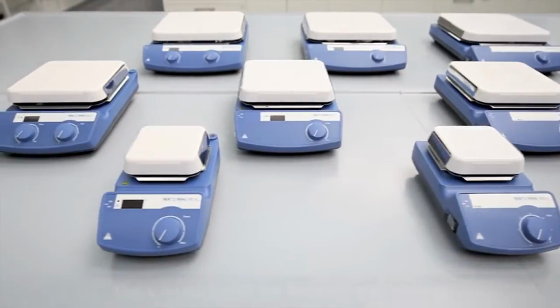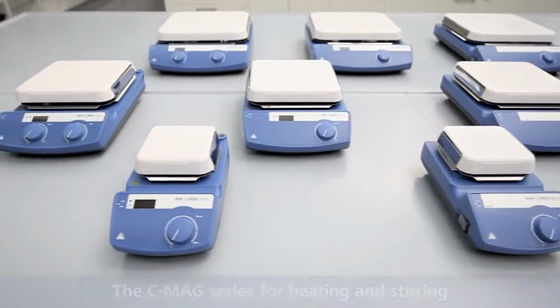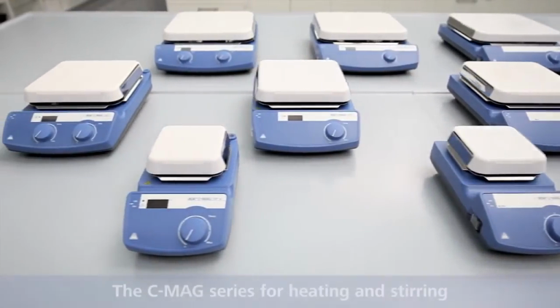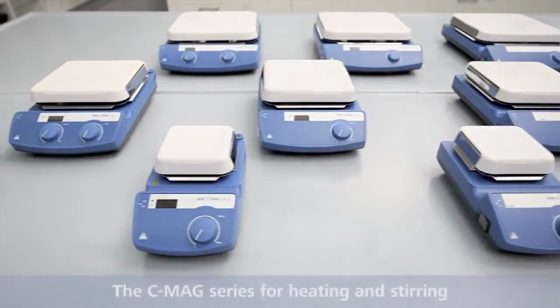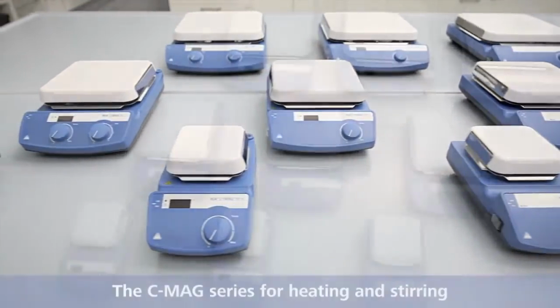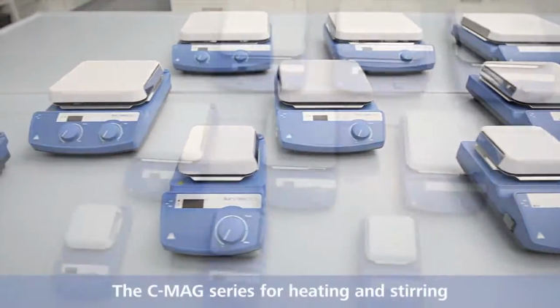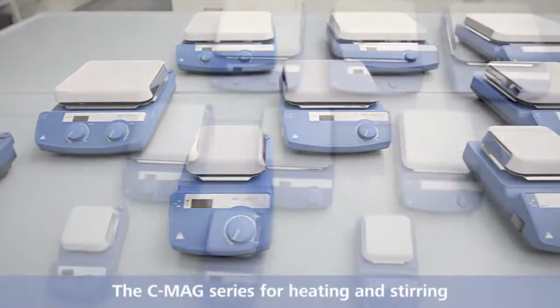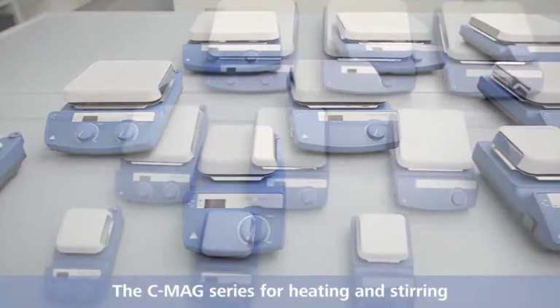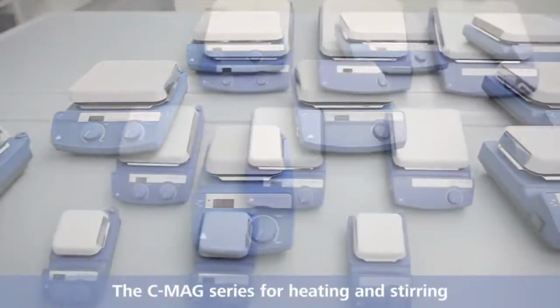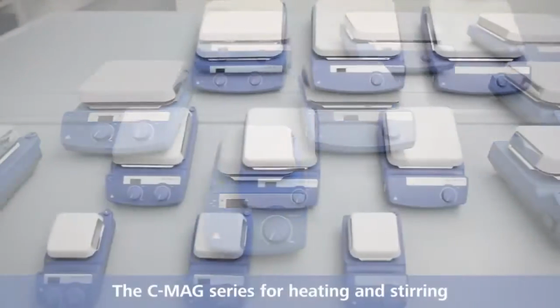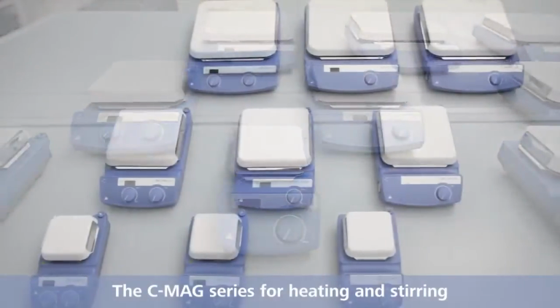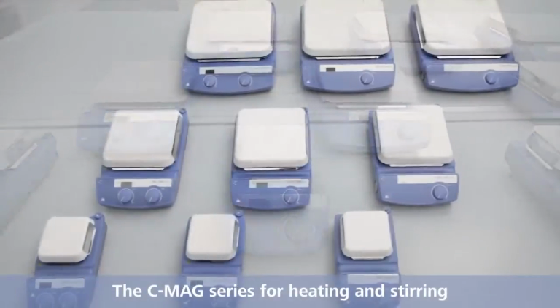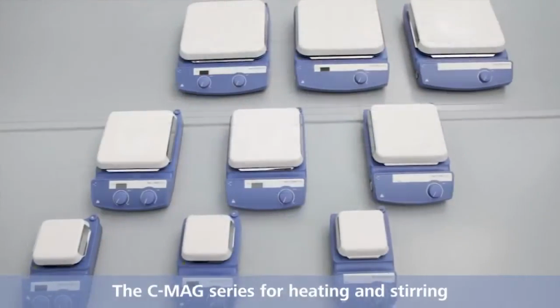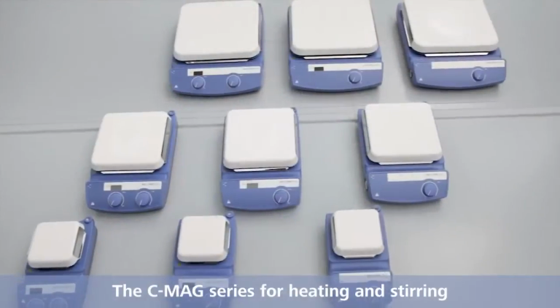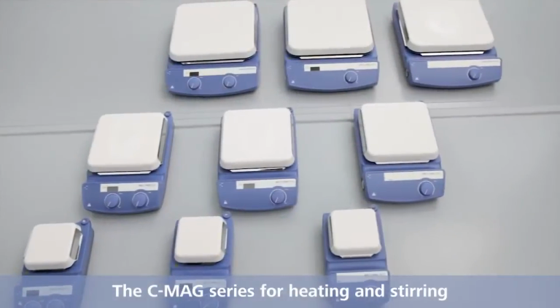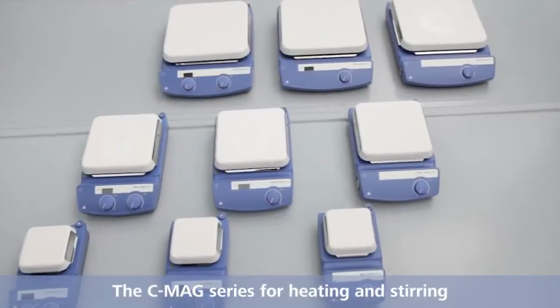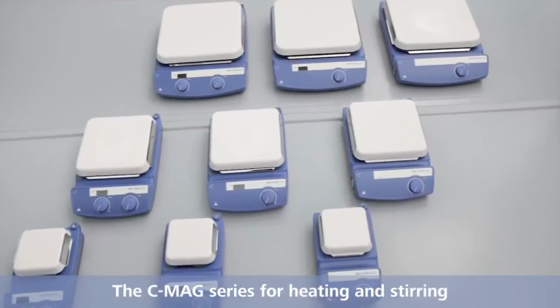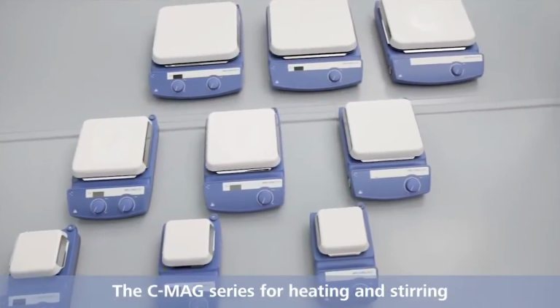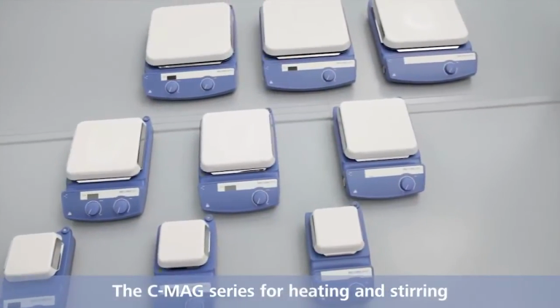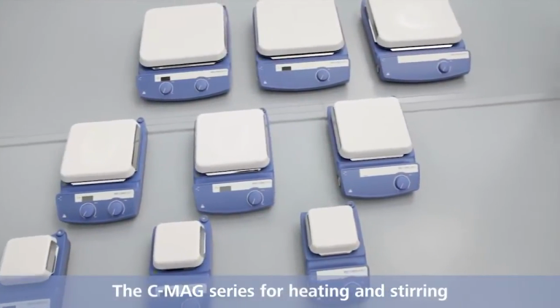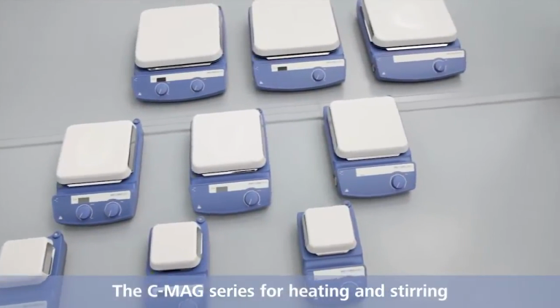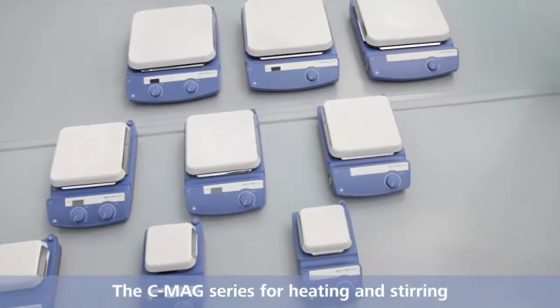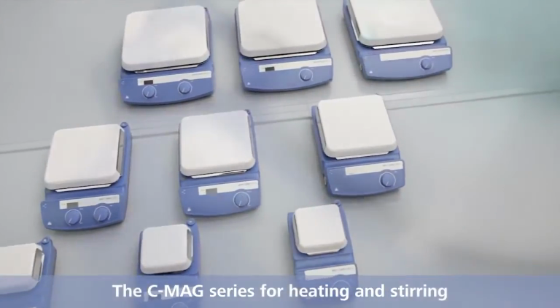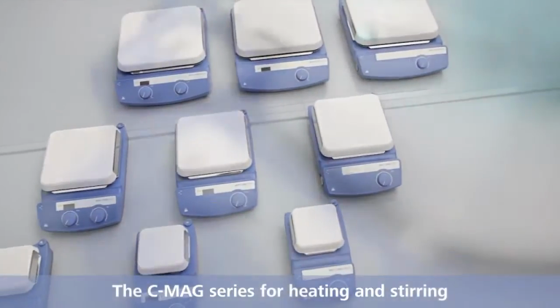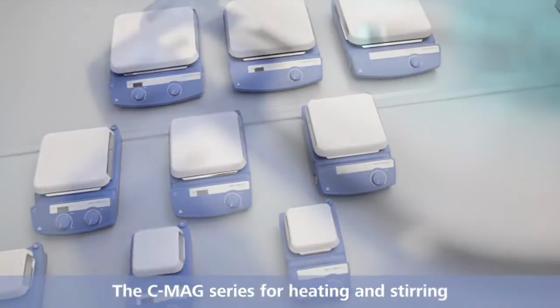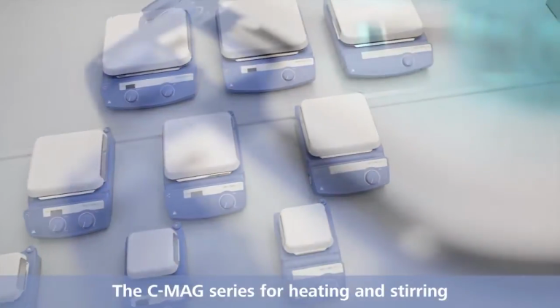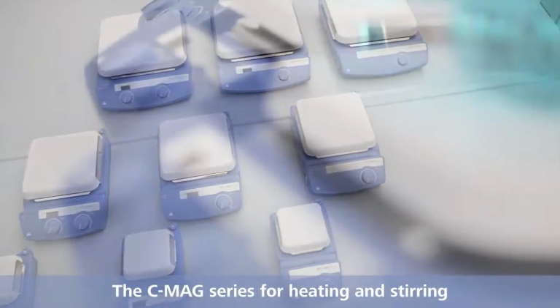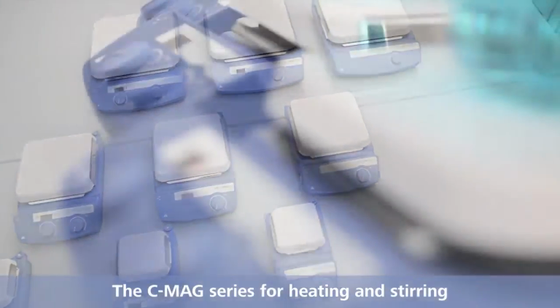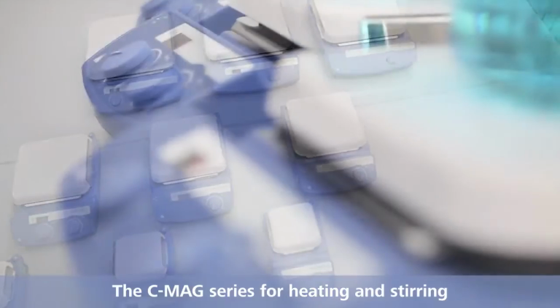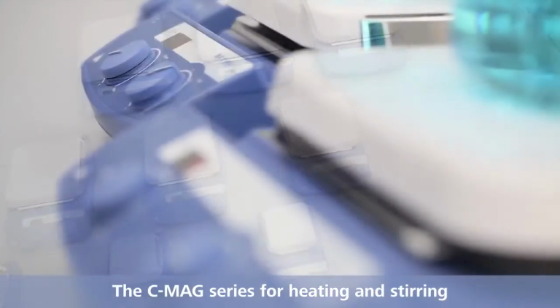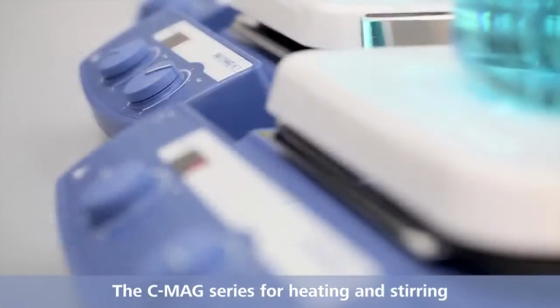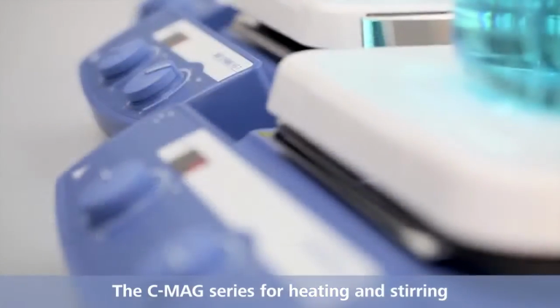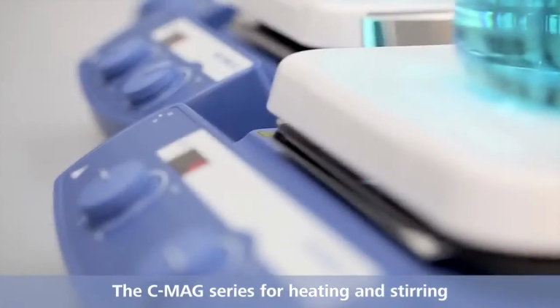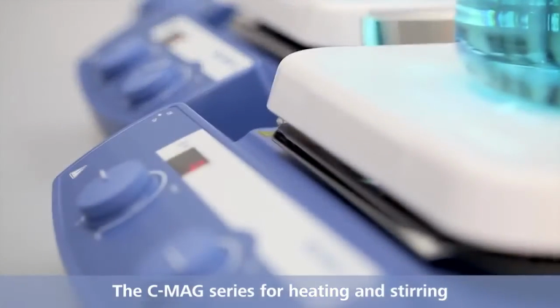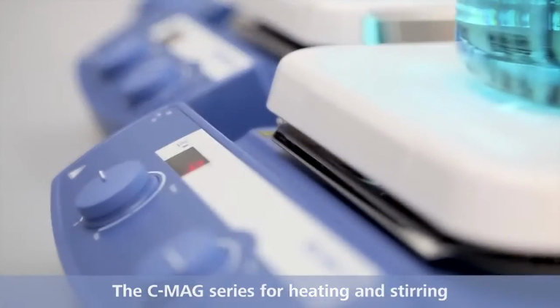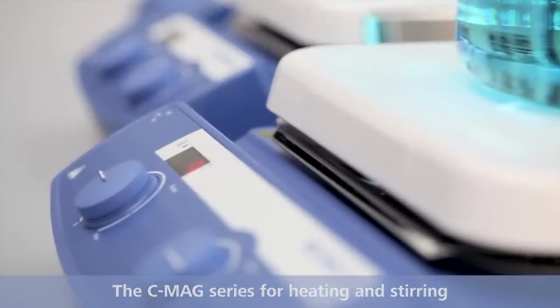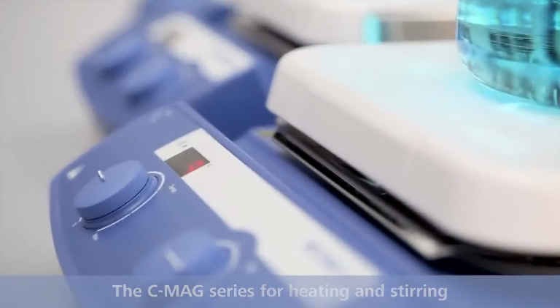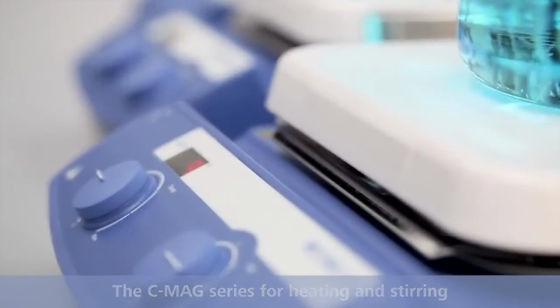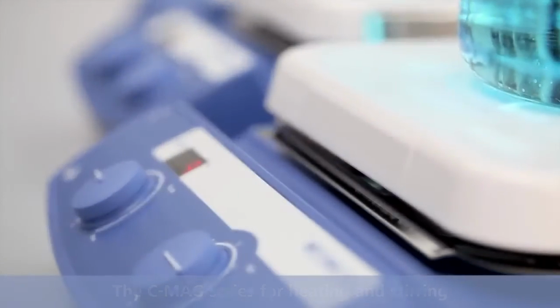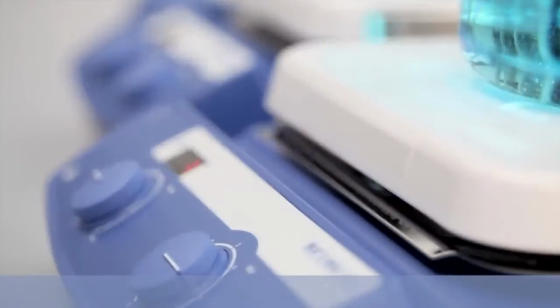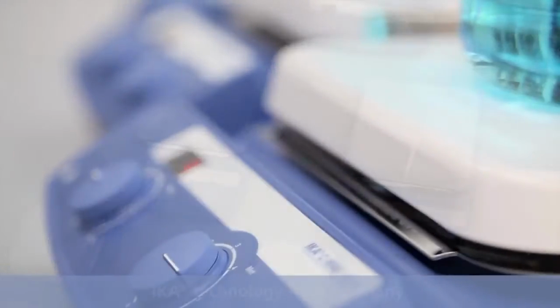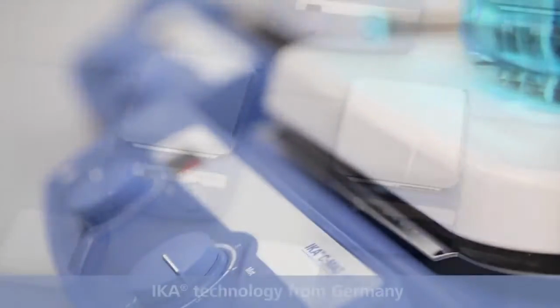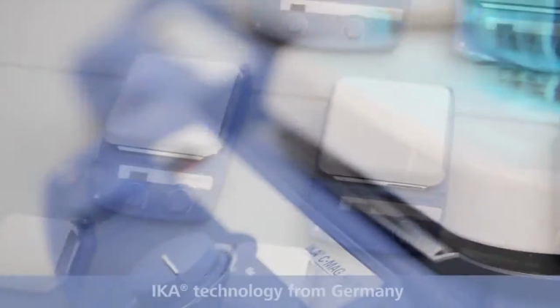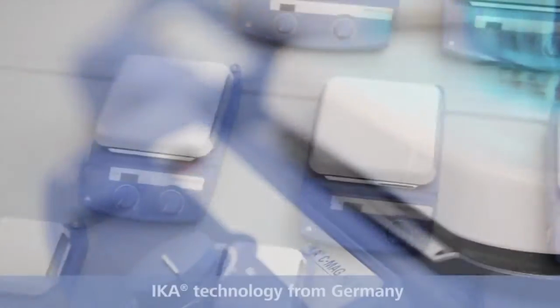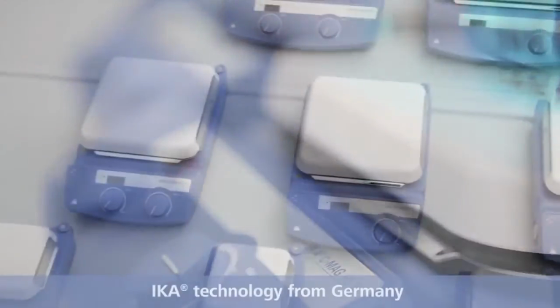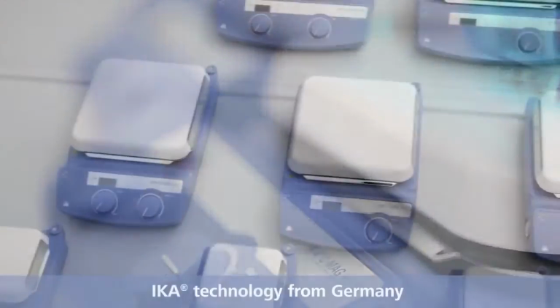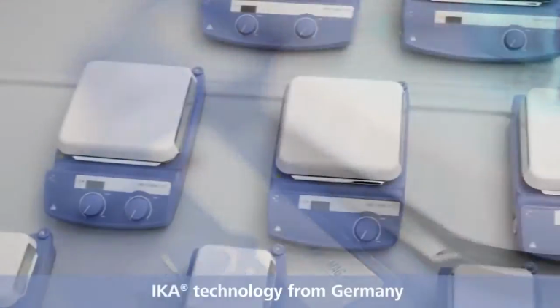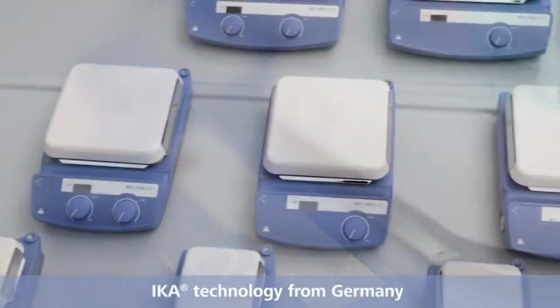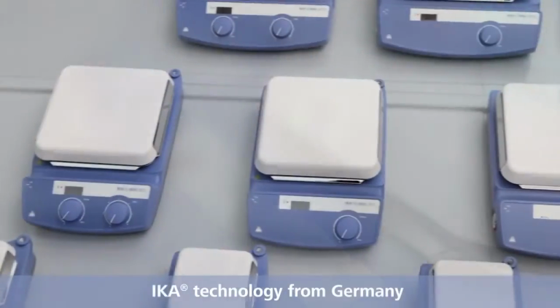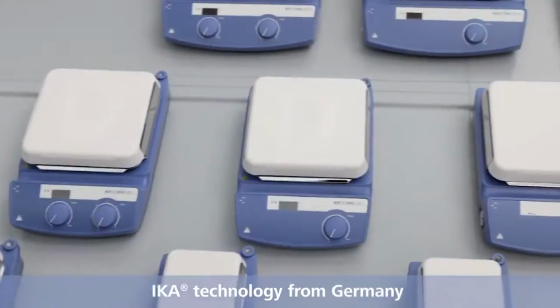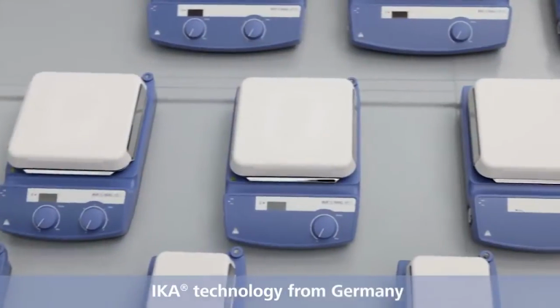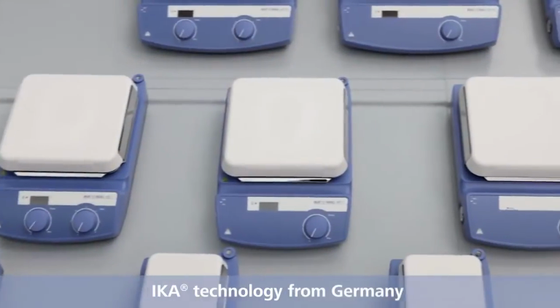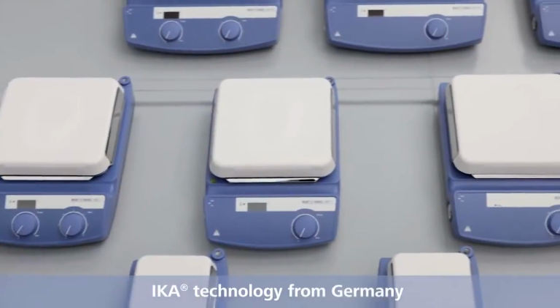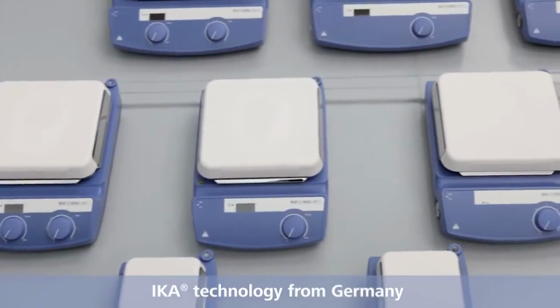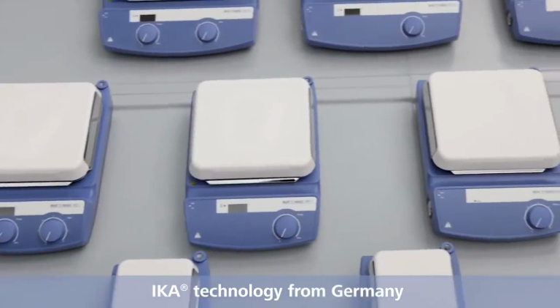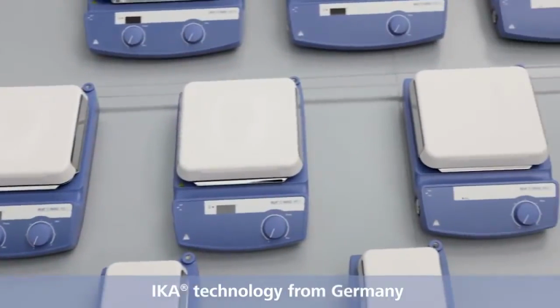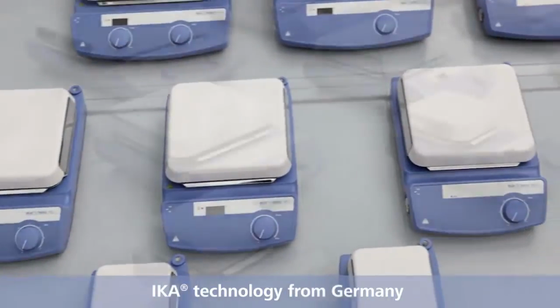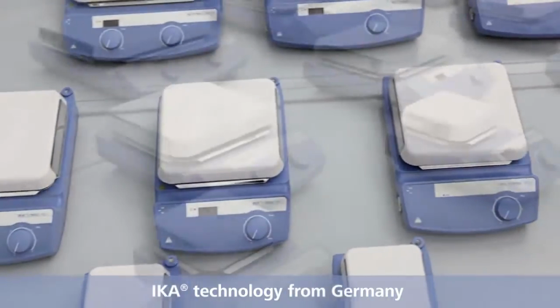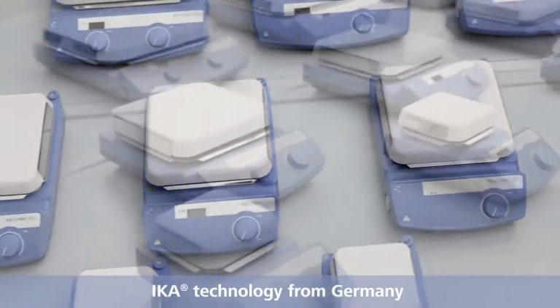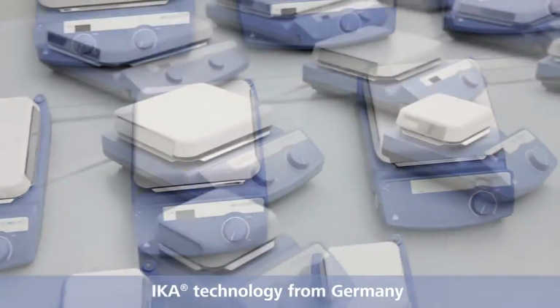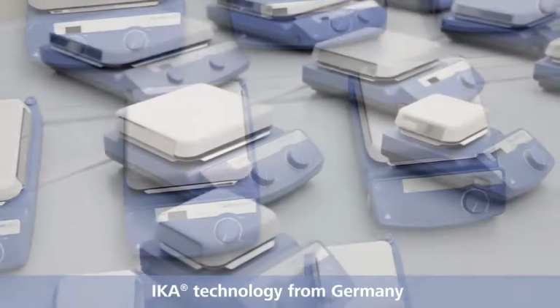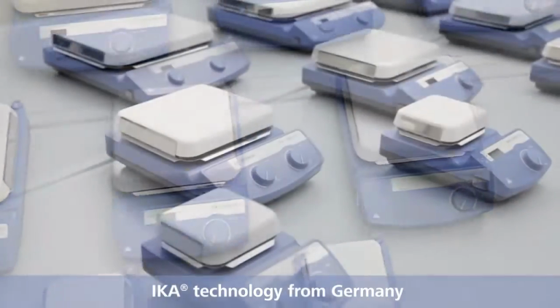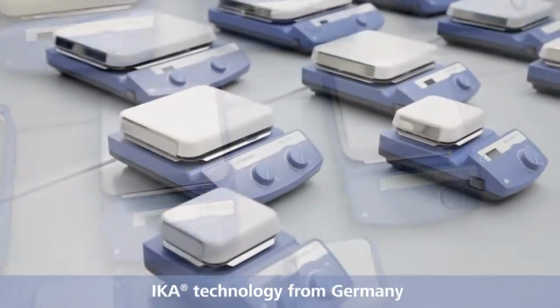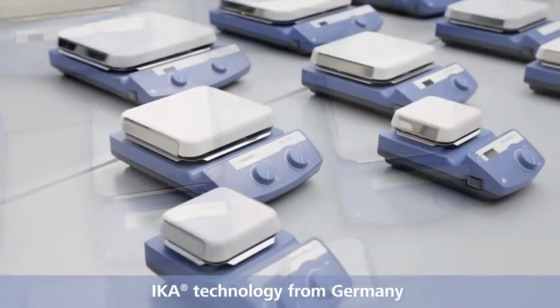The C-MAX series for heating and stirring. IKA, technology from Germany.